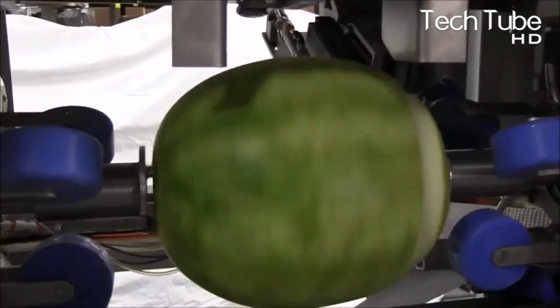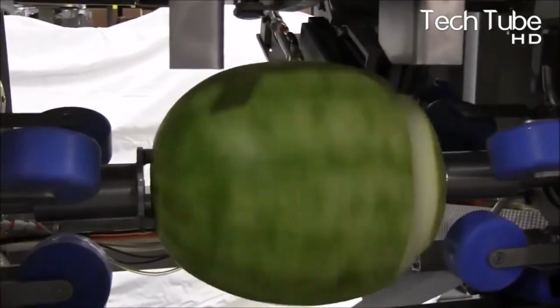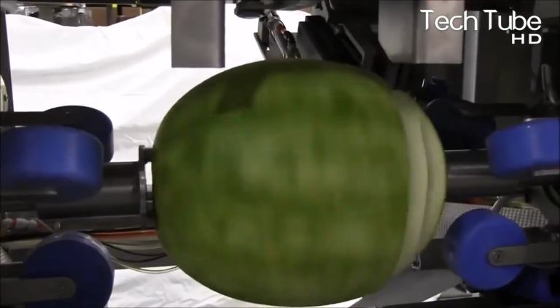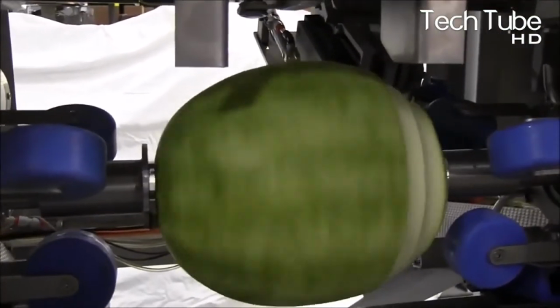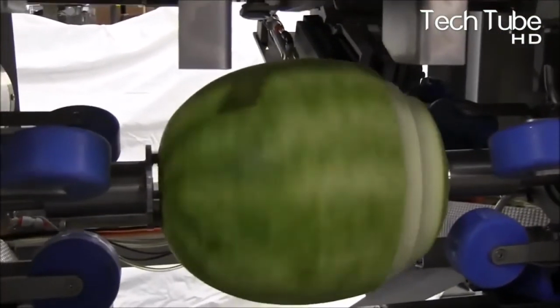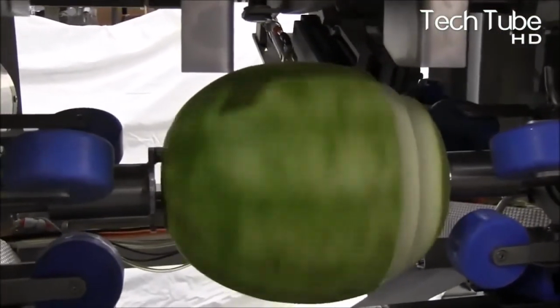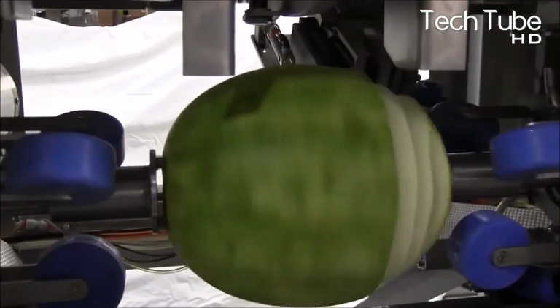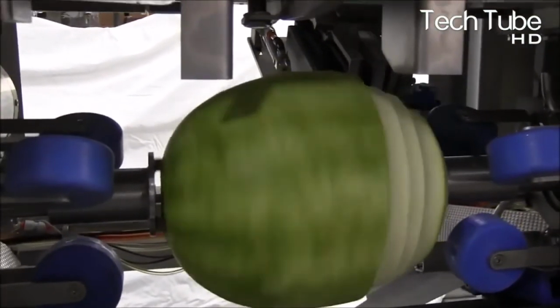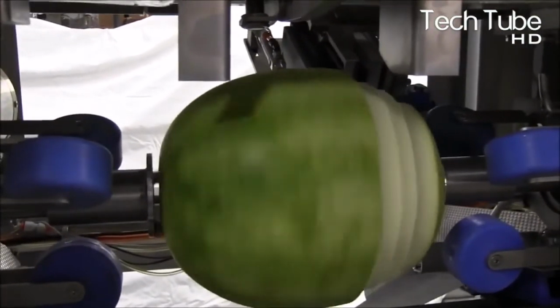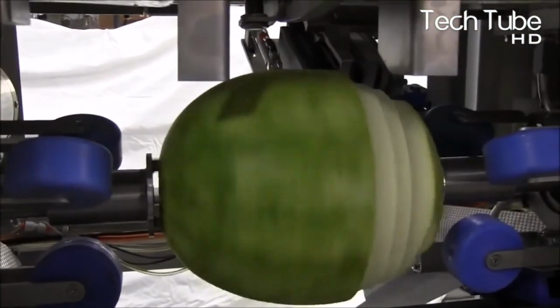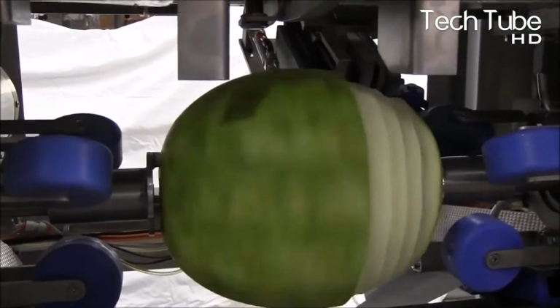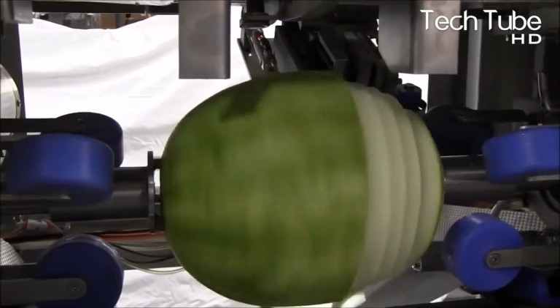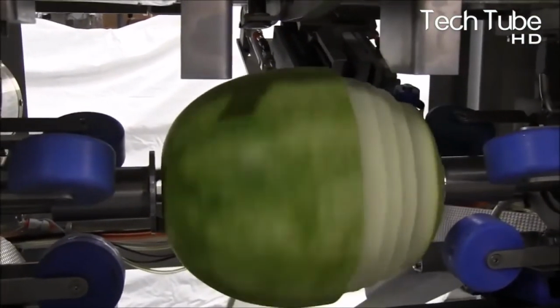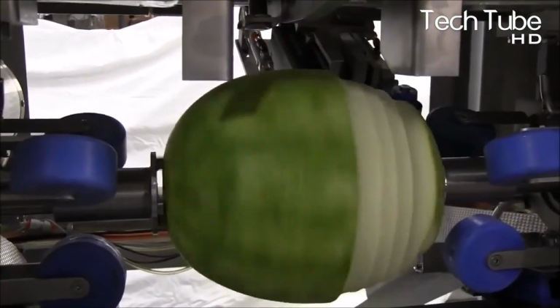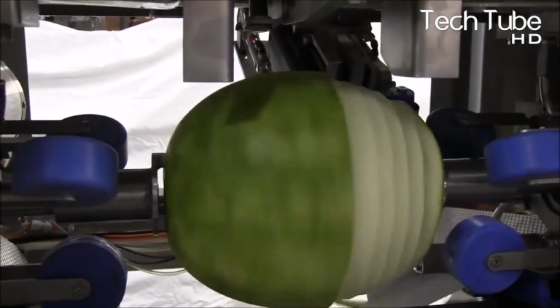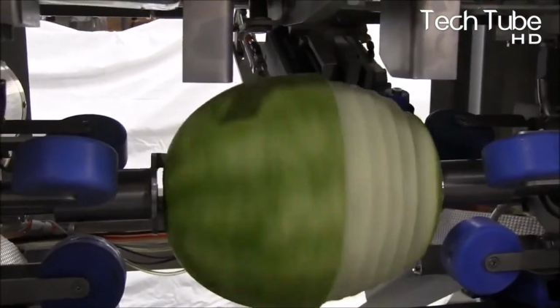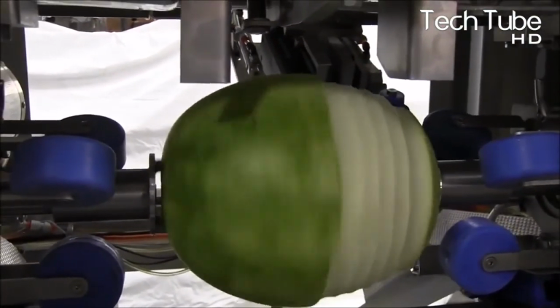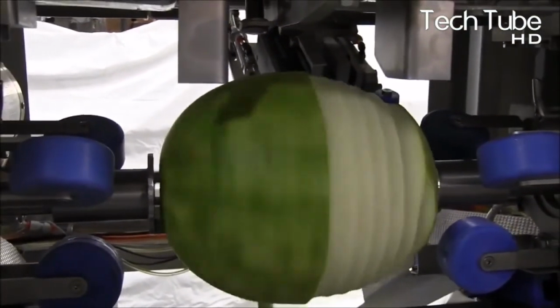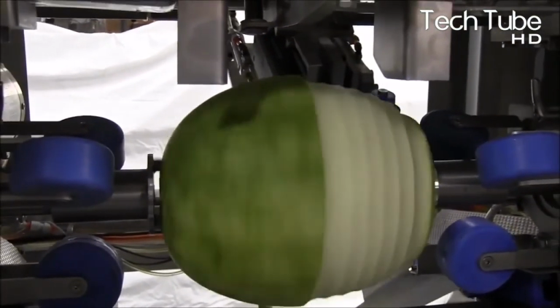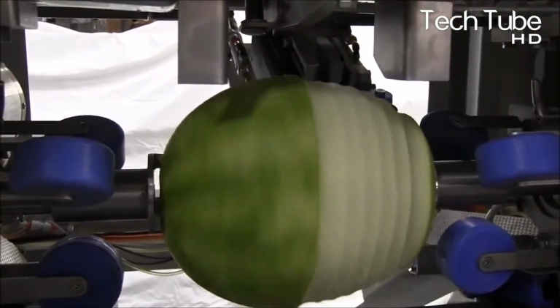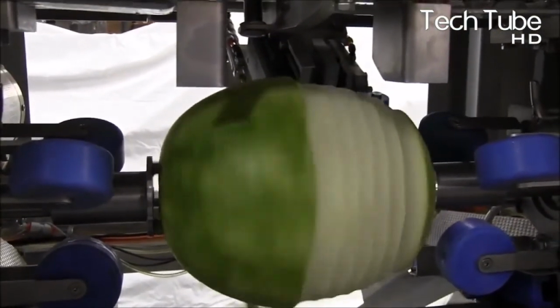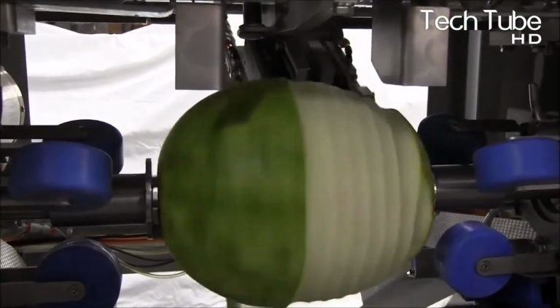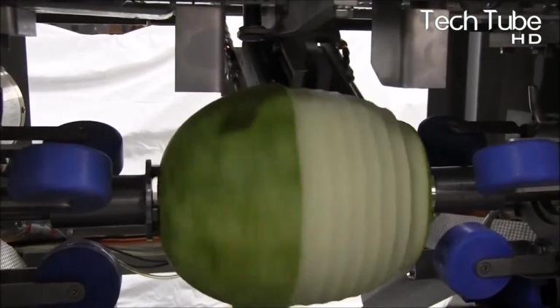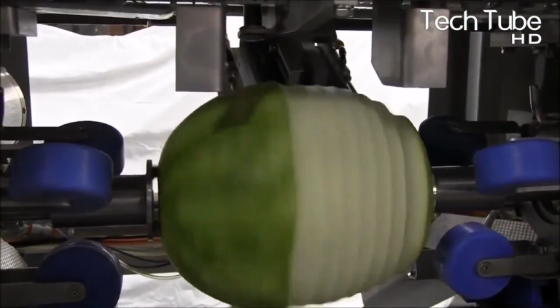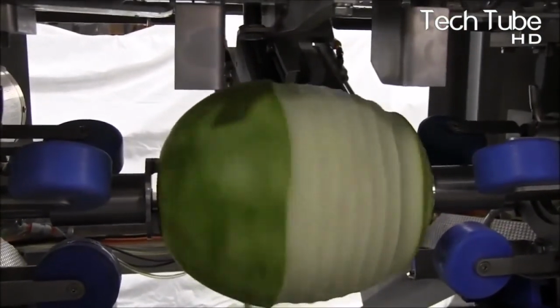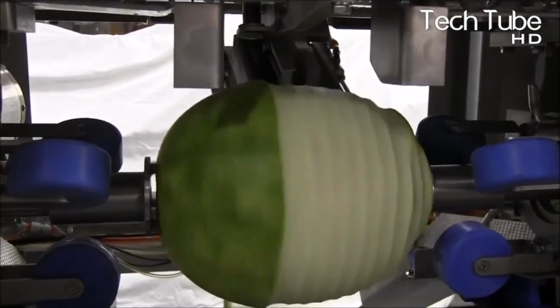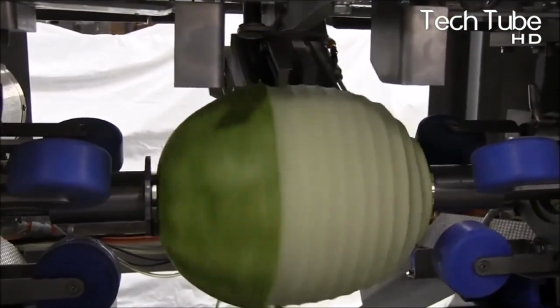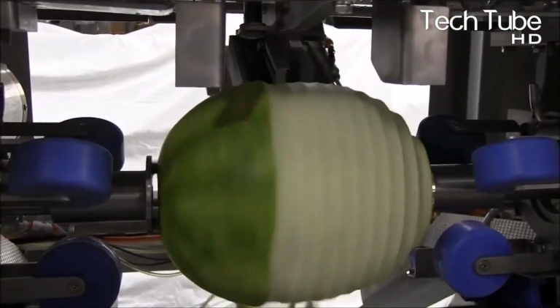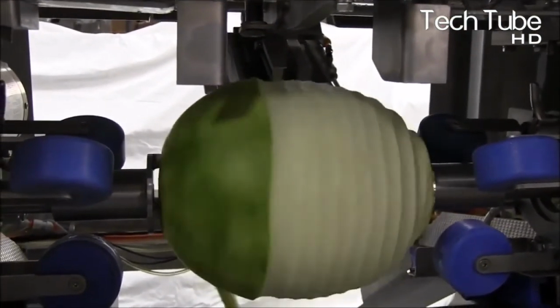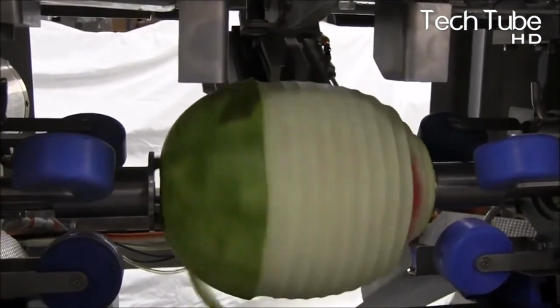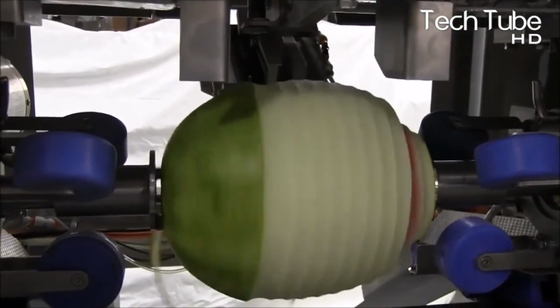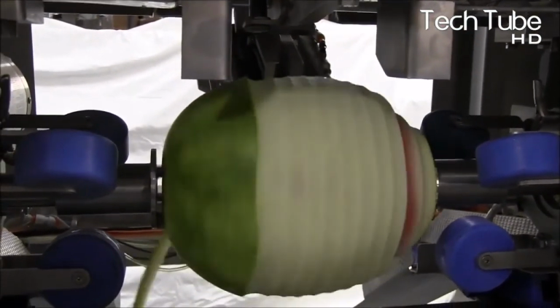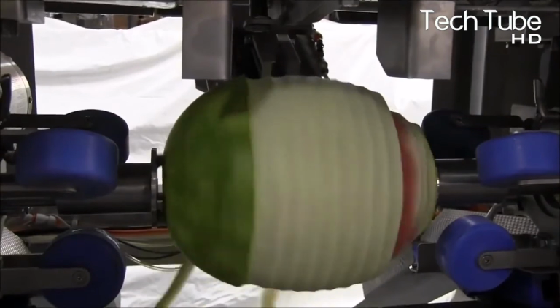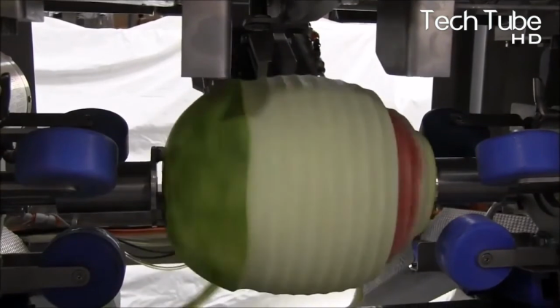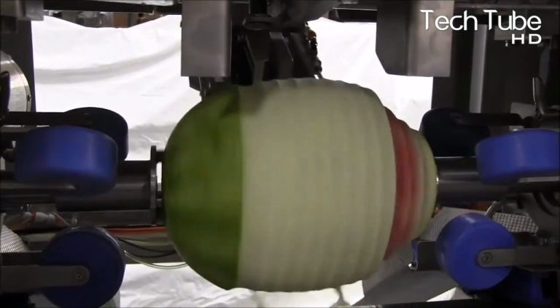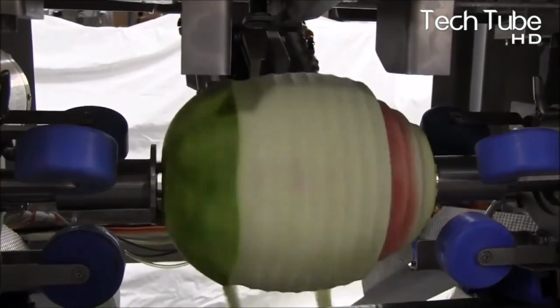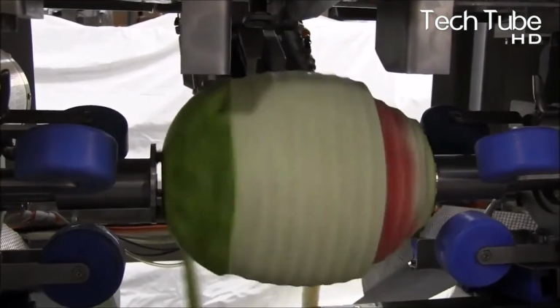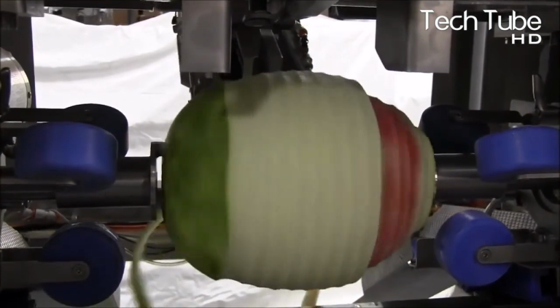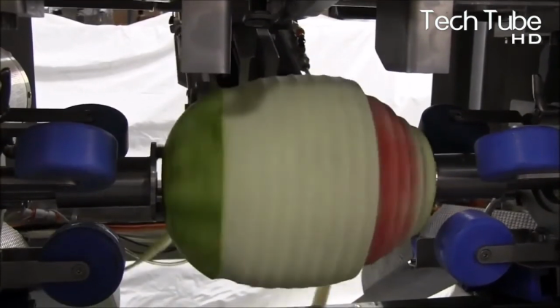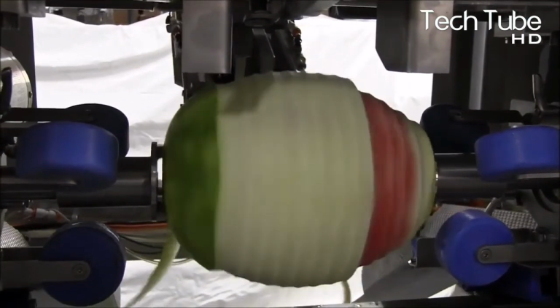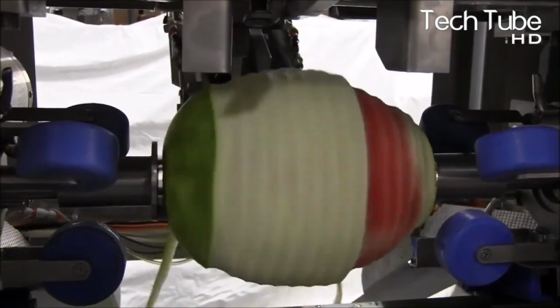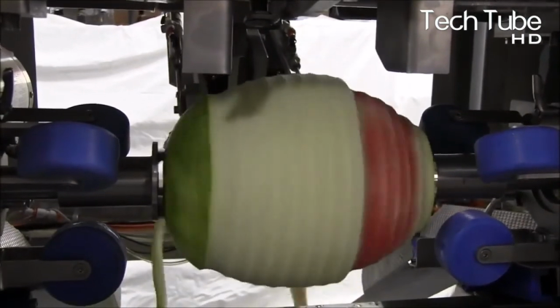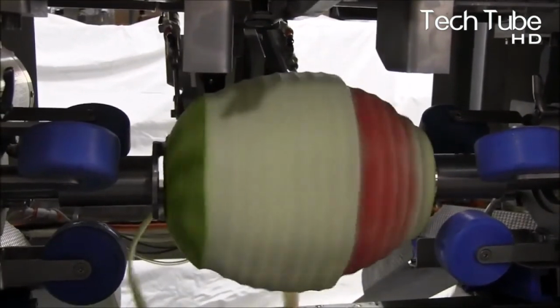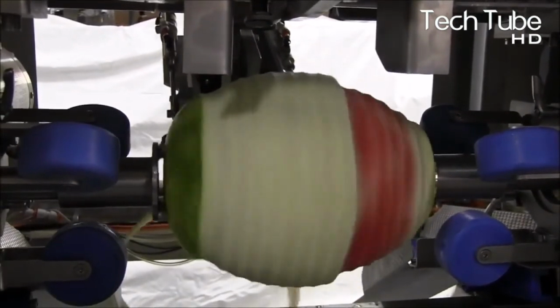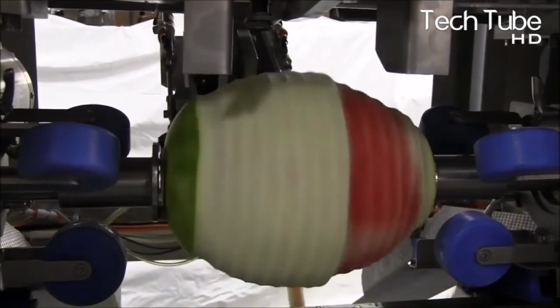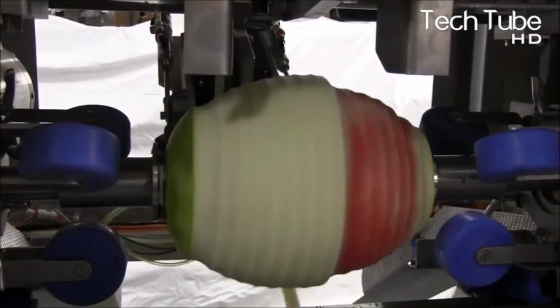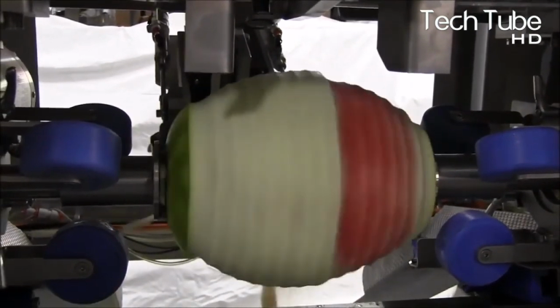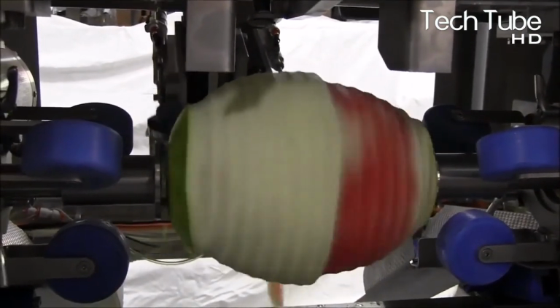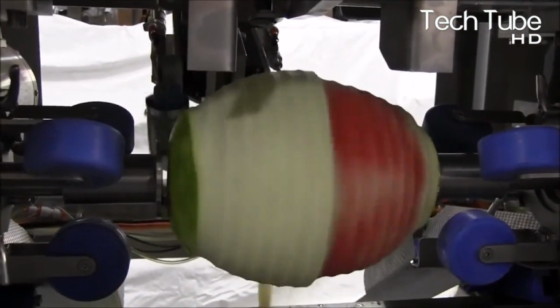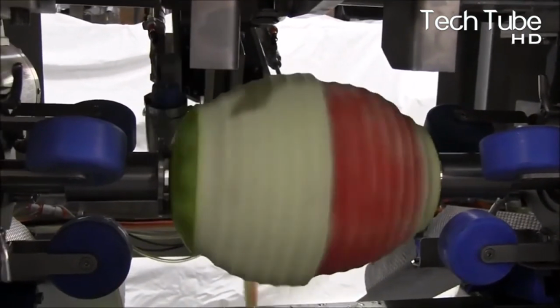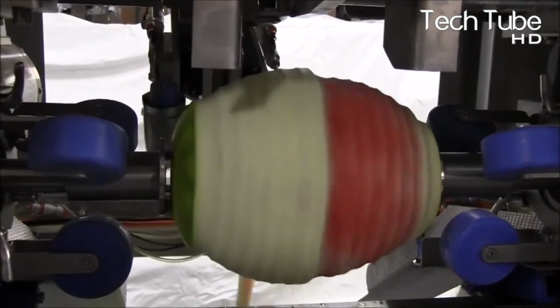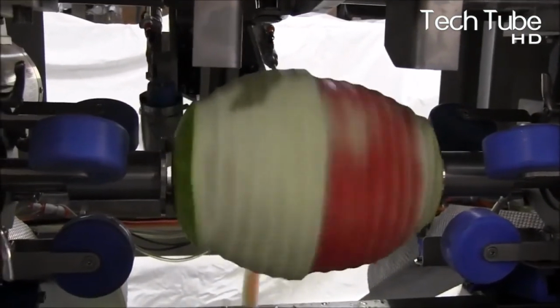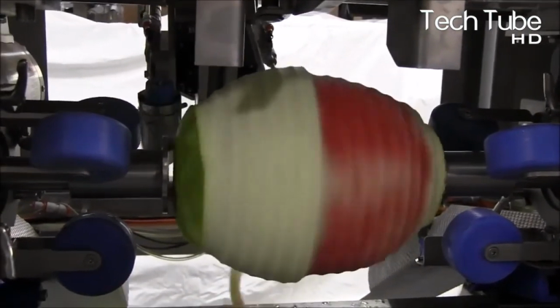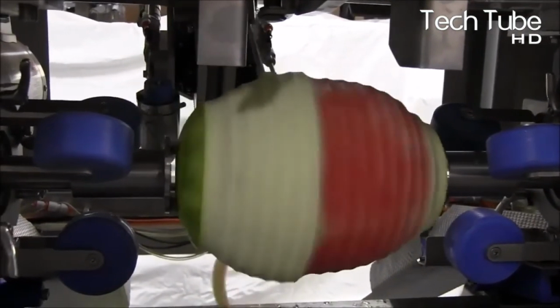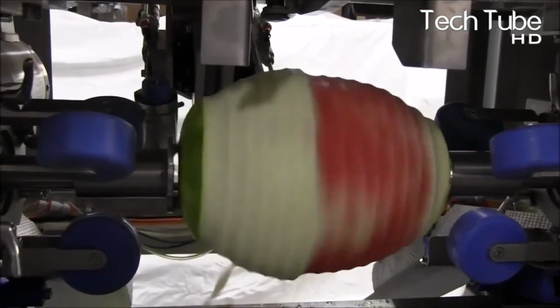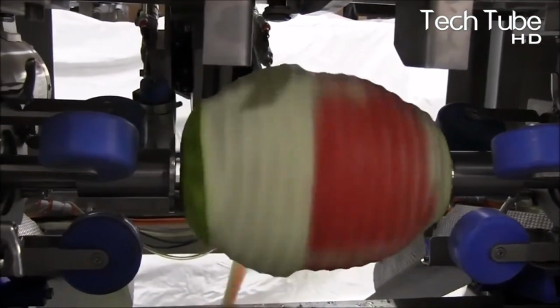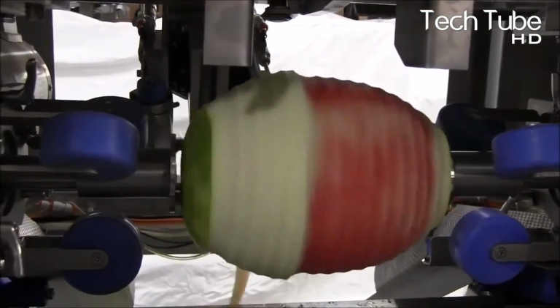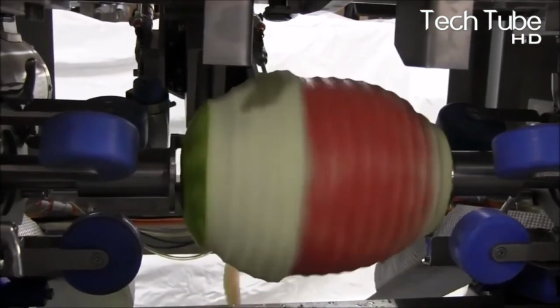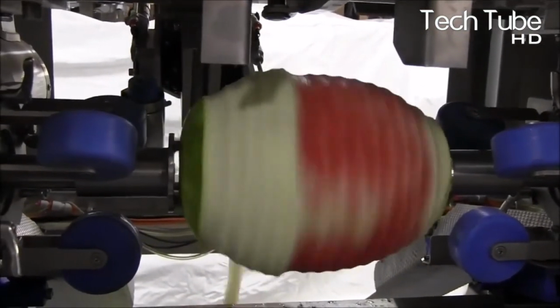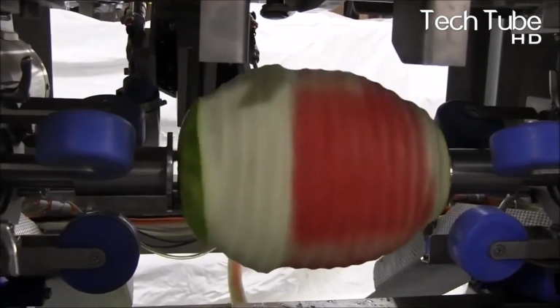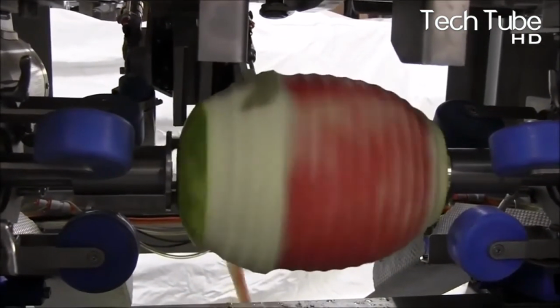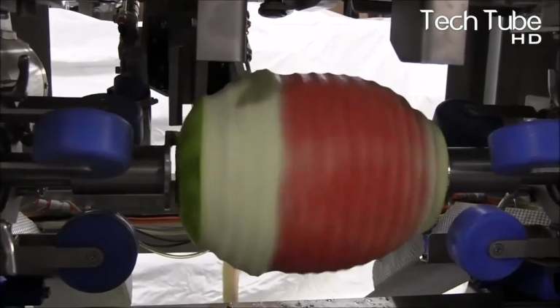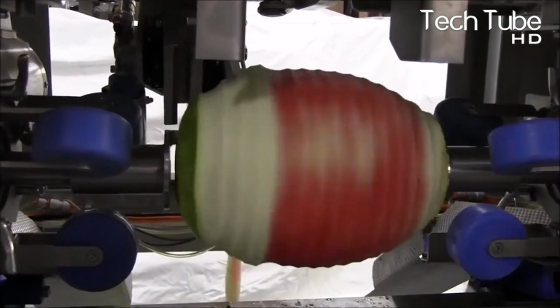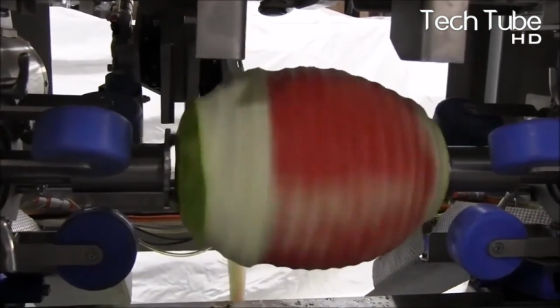The peeled watermelon is used for various processes, depending on the farm's operations and the products it creates with watermelons.